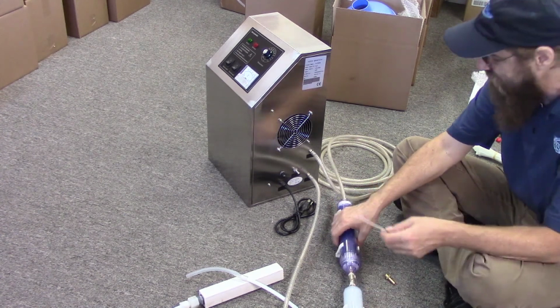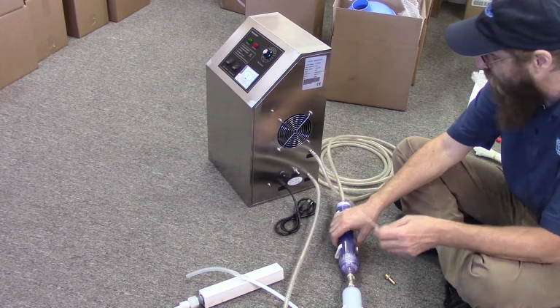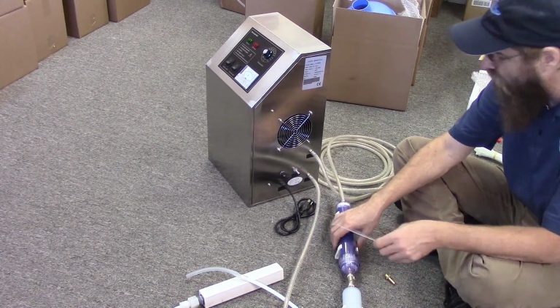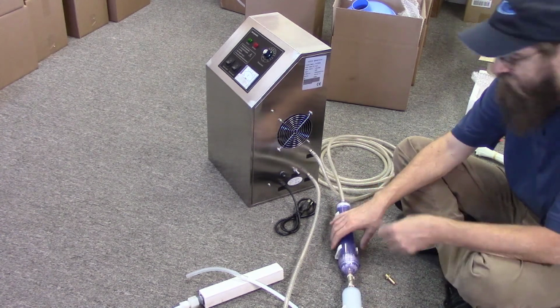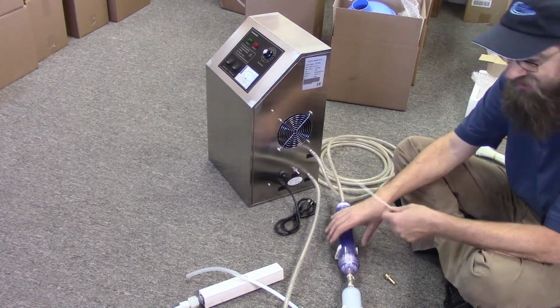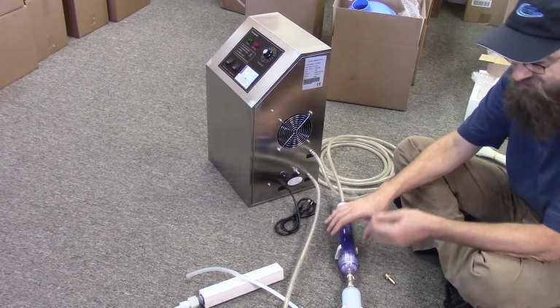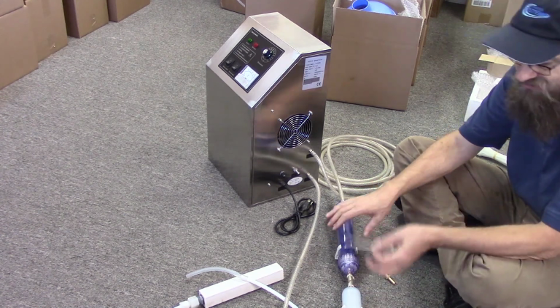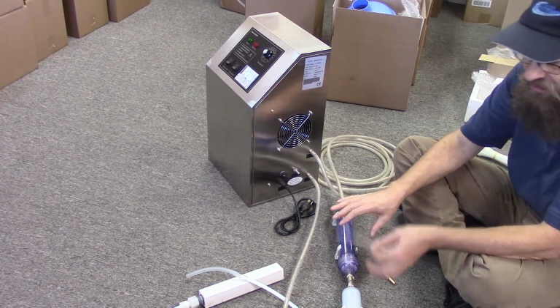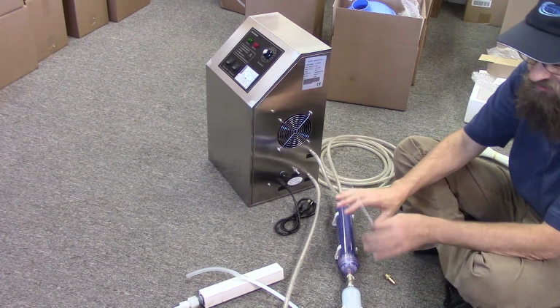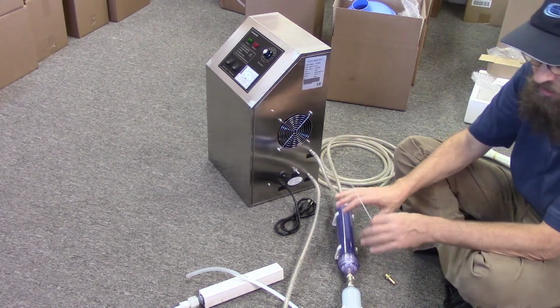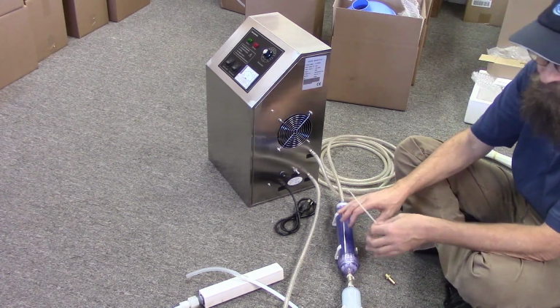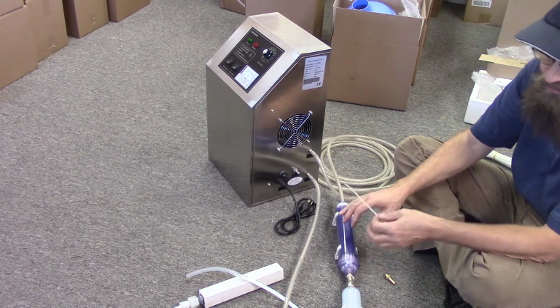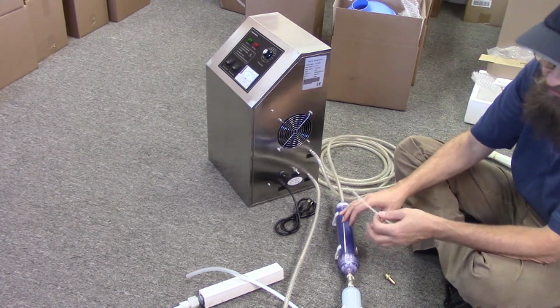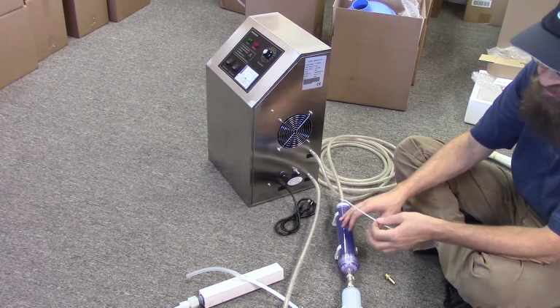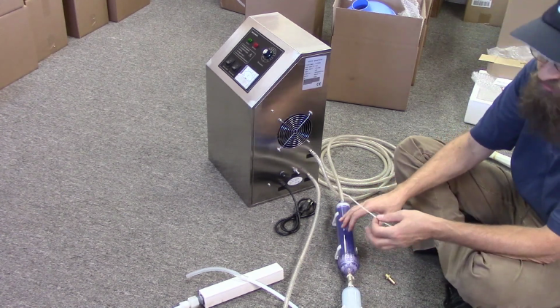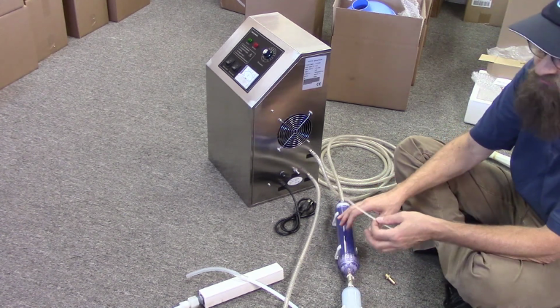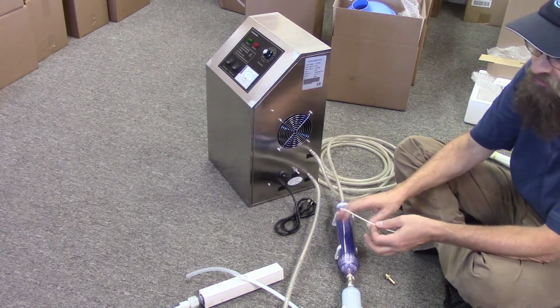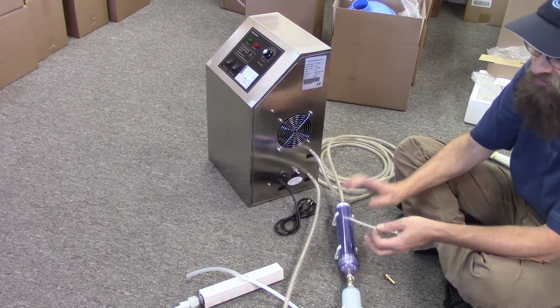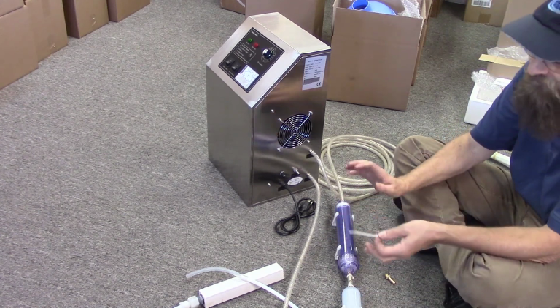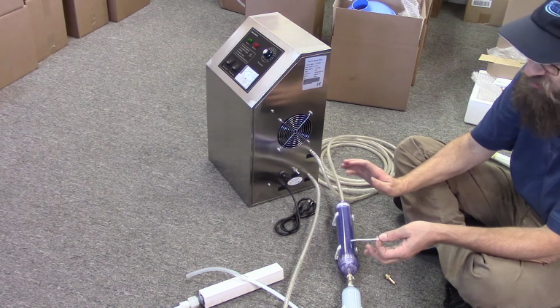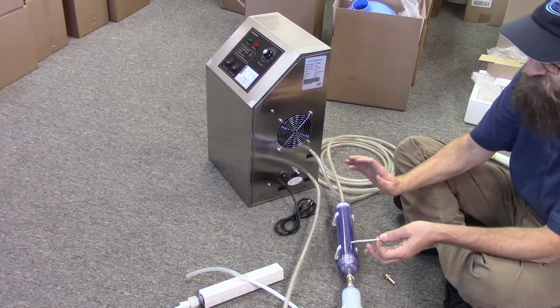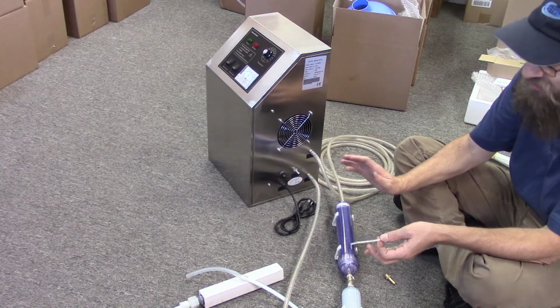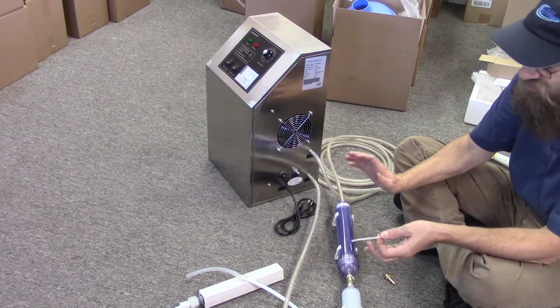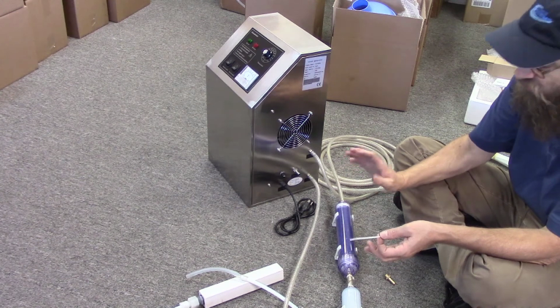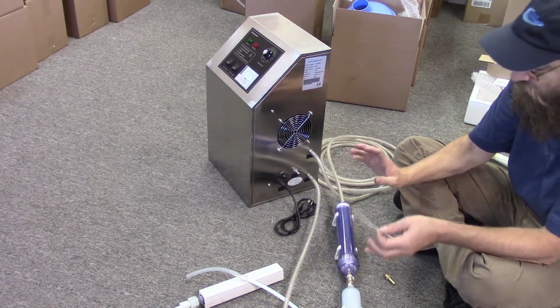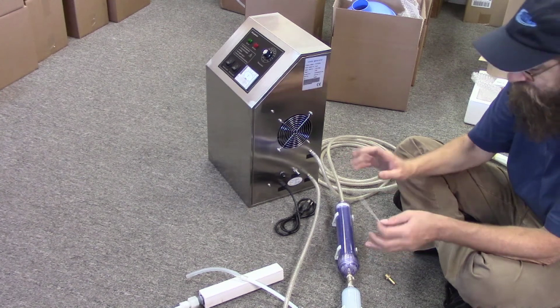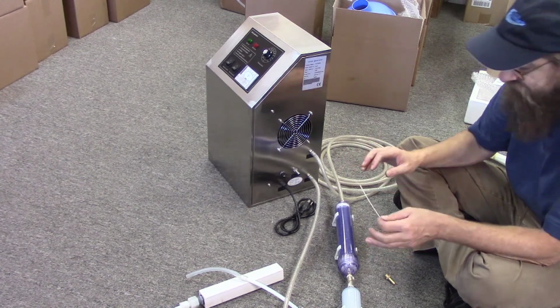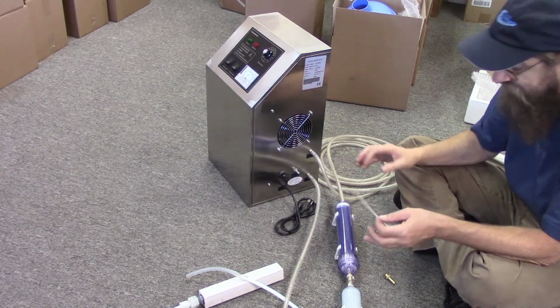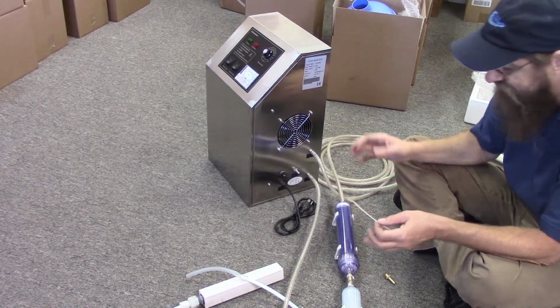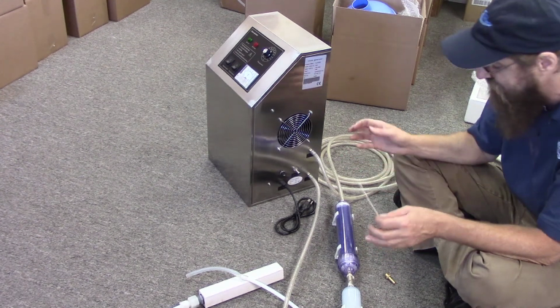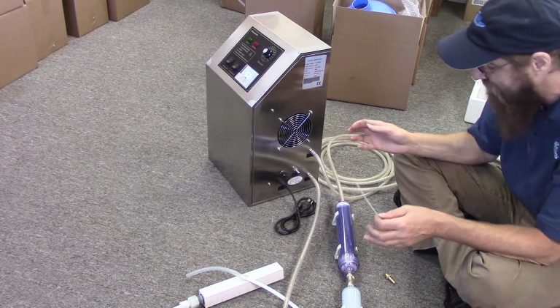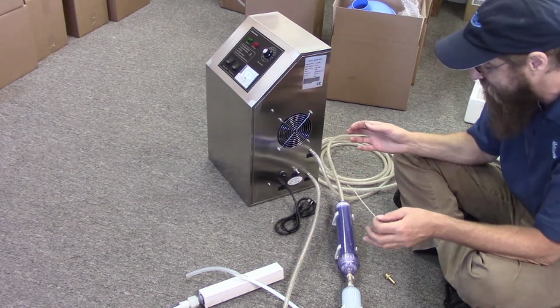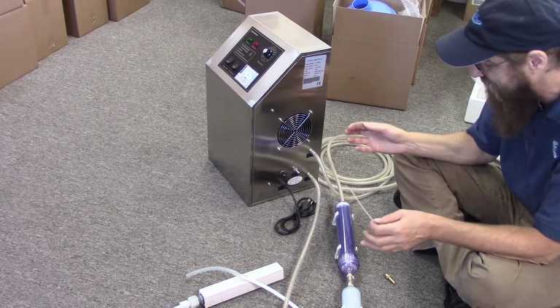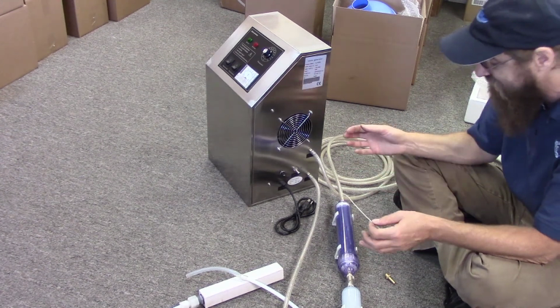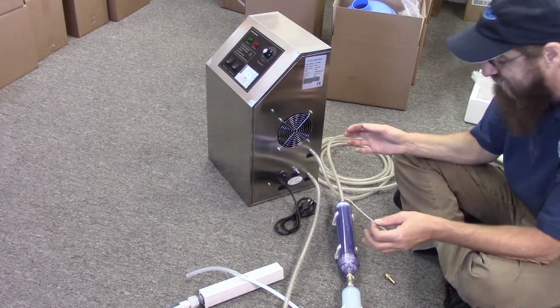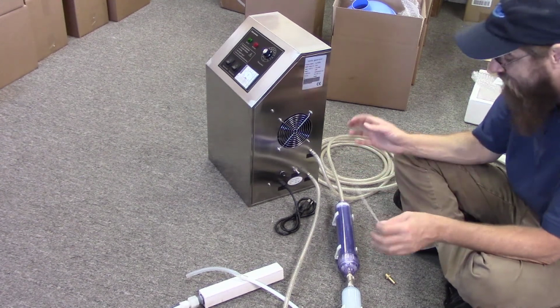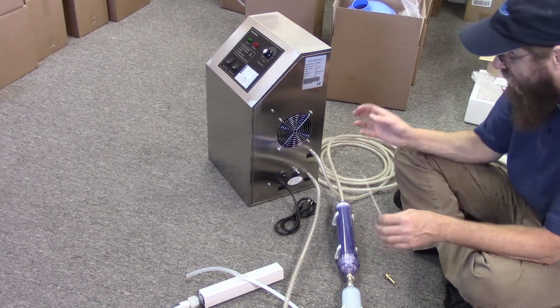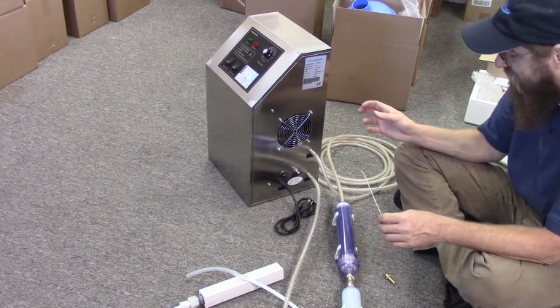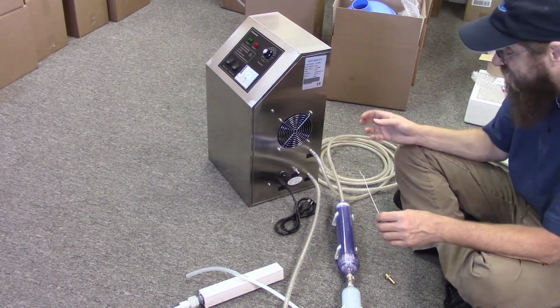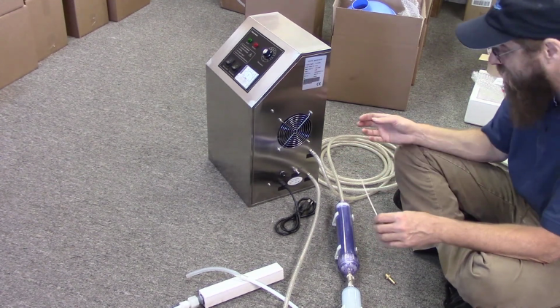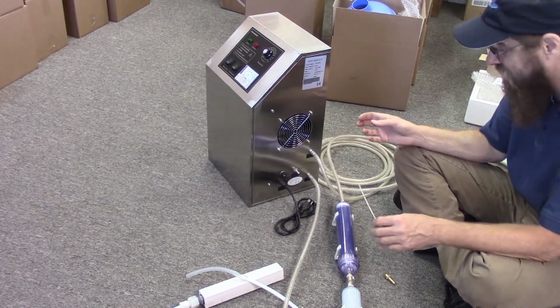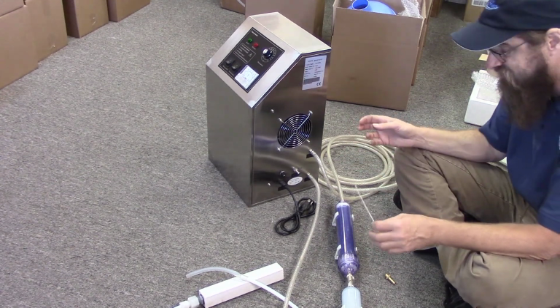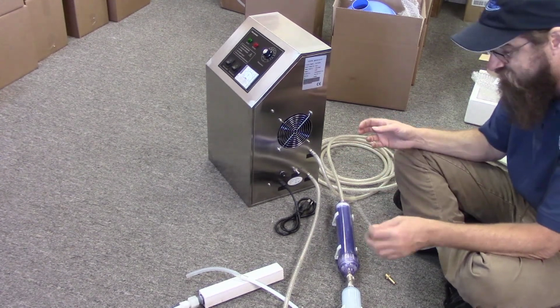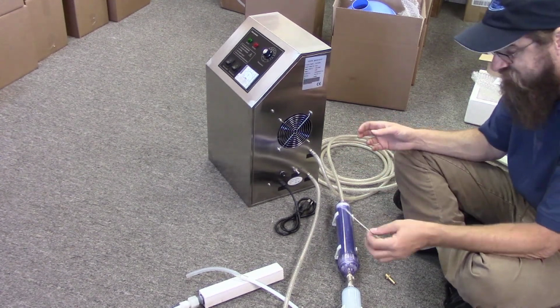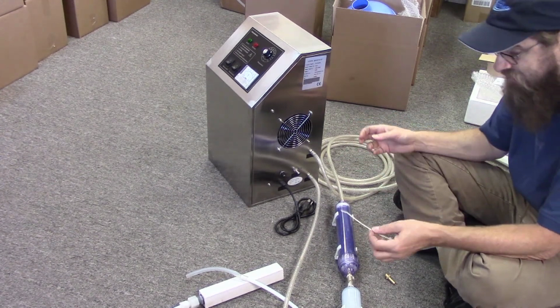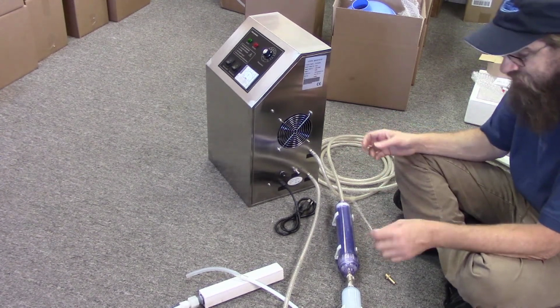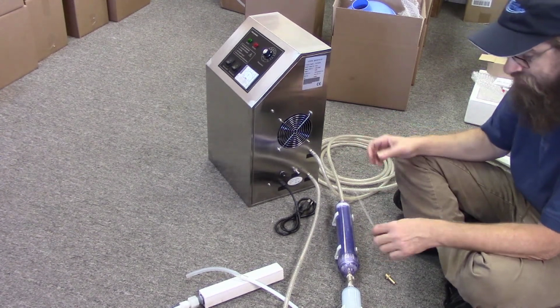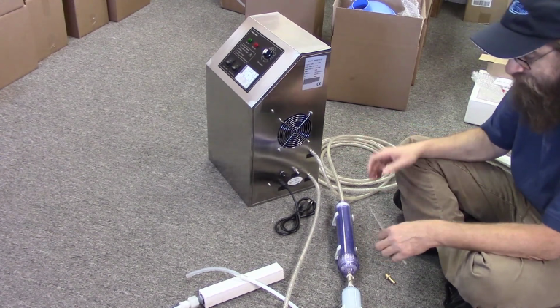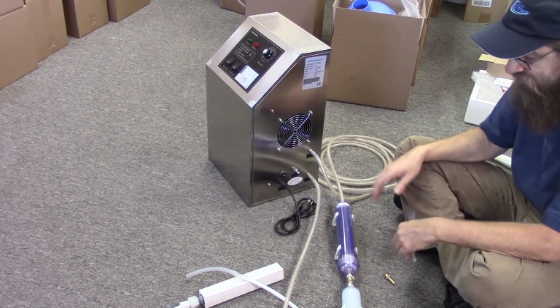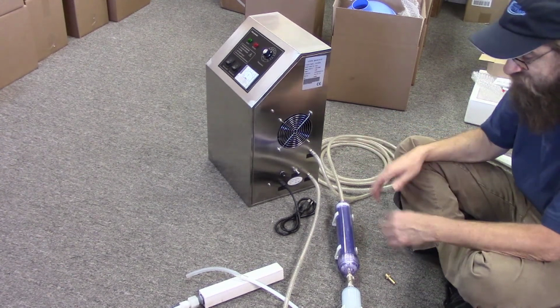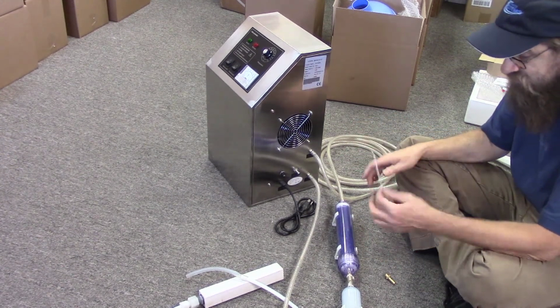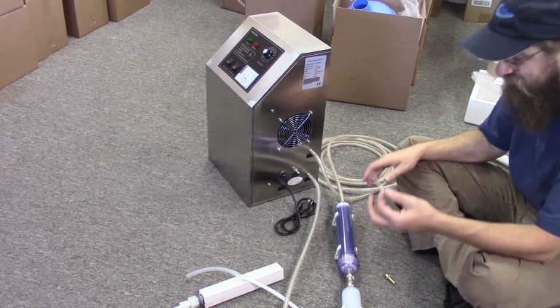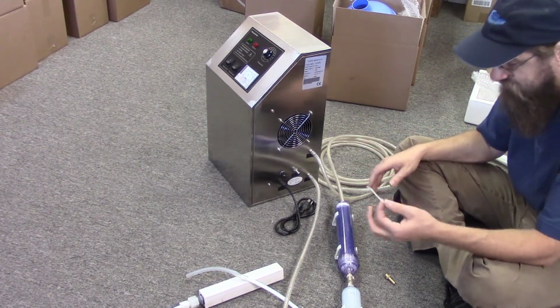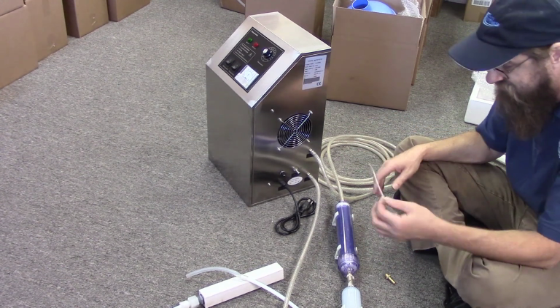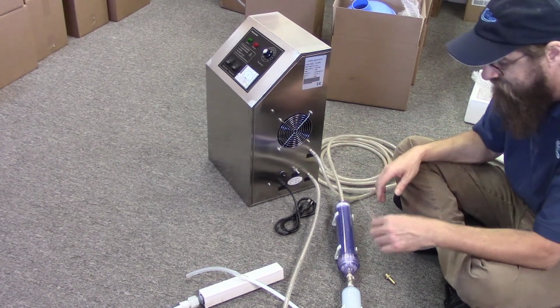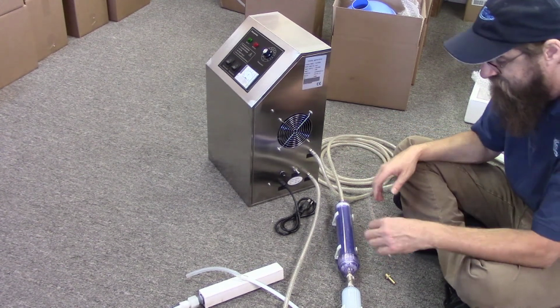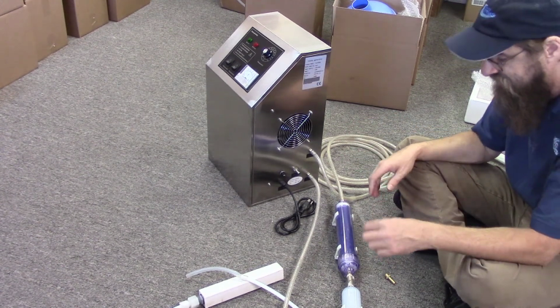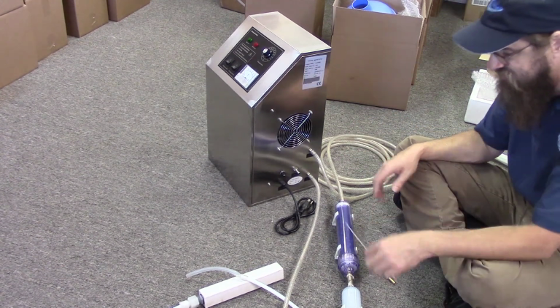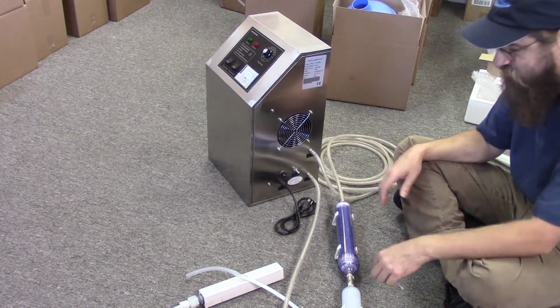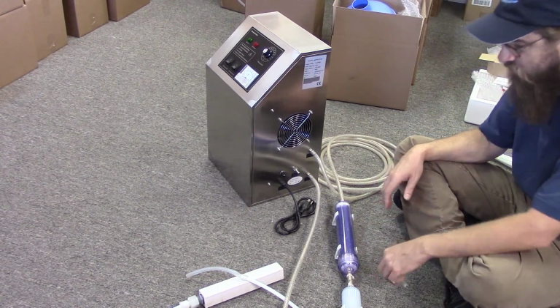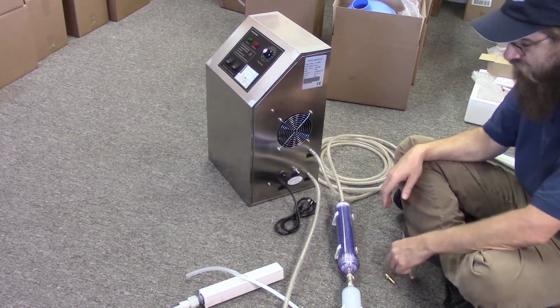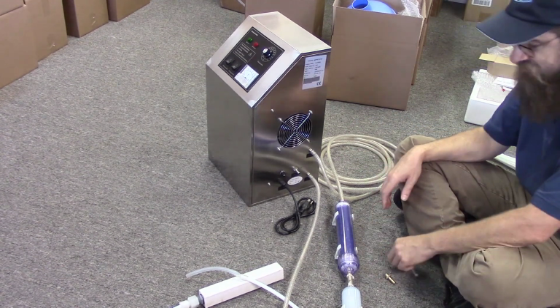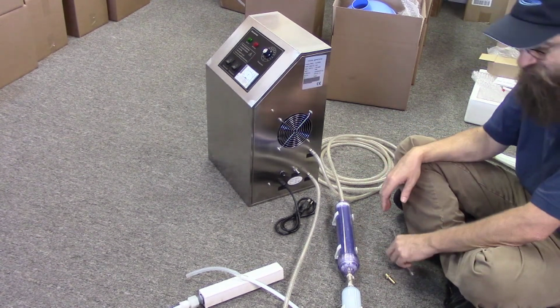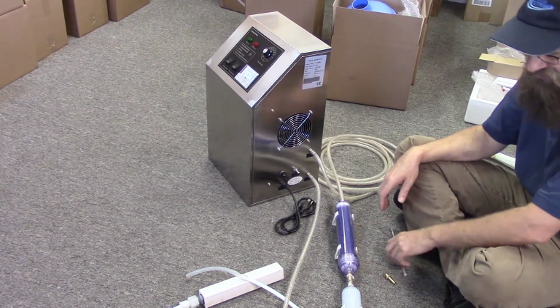The whole thing does not operate under very much pressure — only 5 to 10 psi when it's running. So it's not a lot of pressure, so zip ties are what we're using.